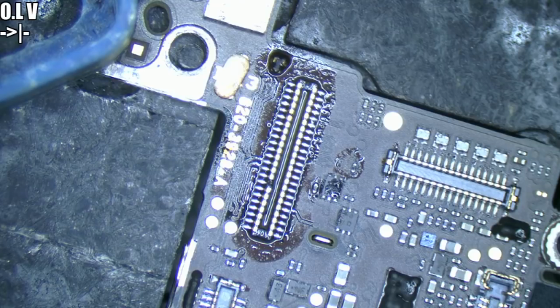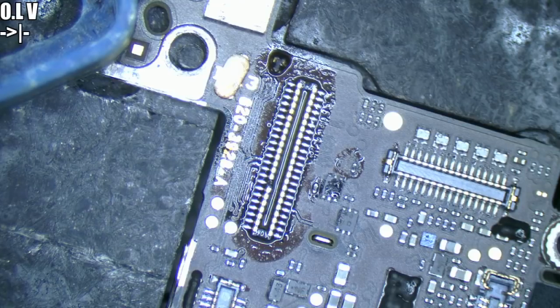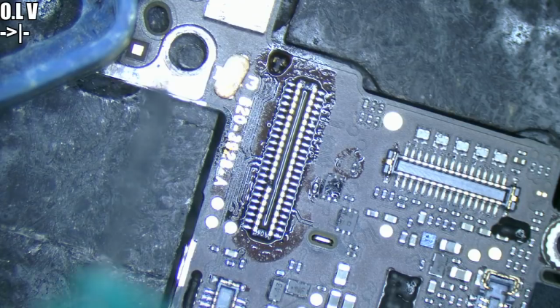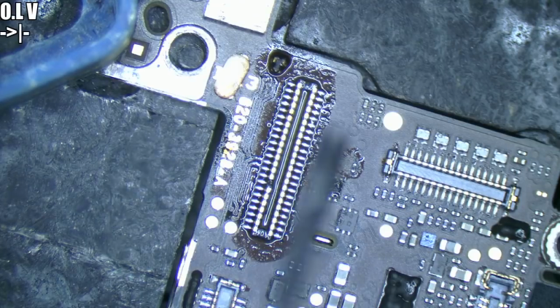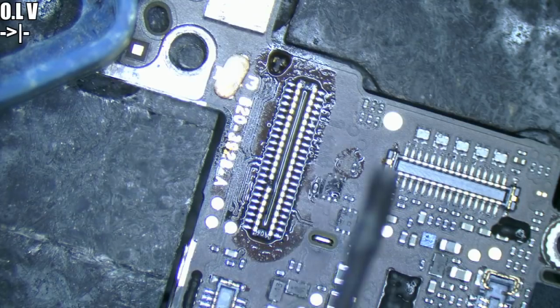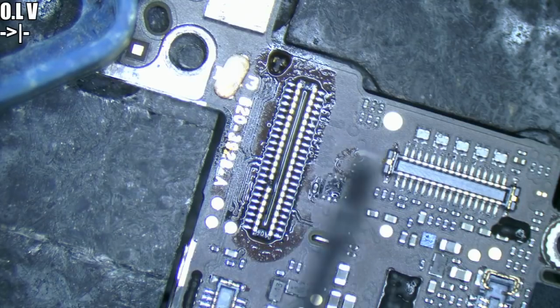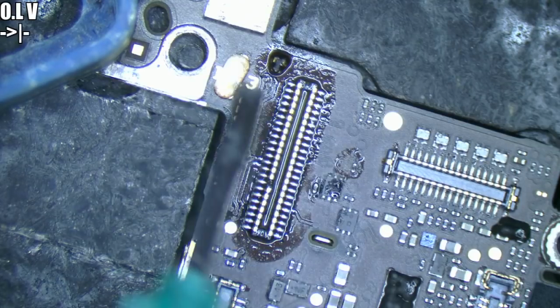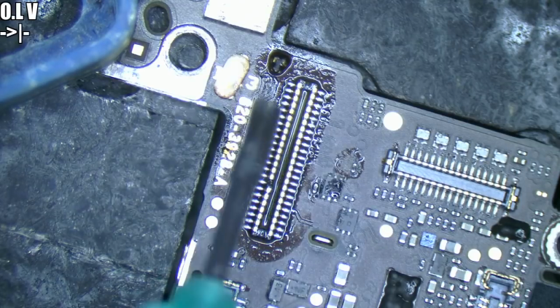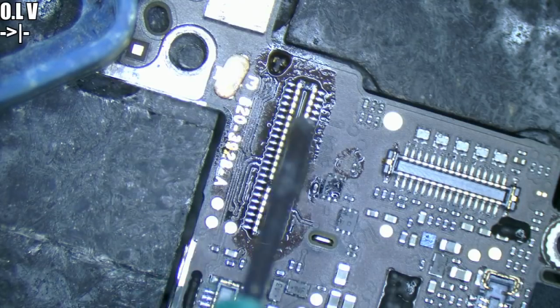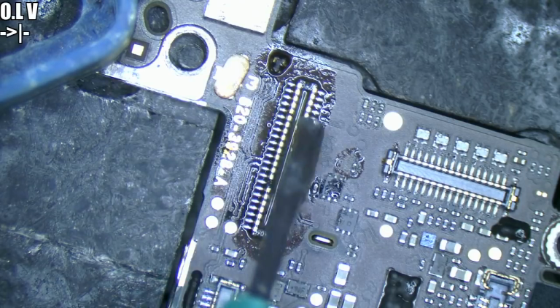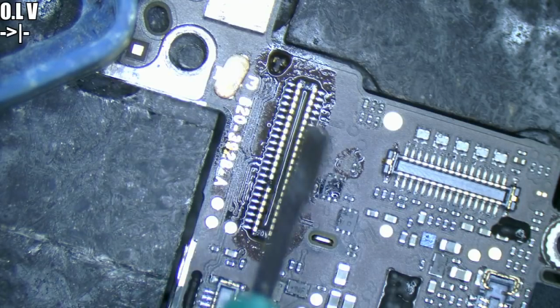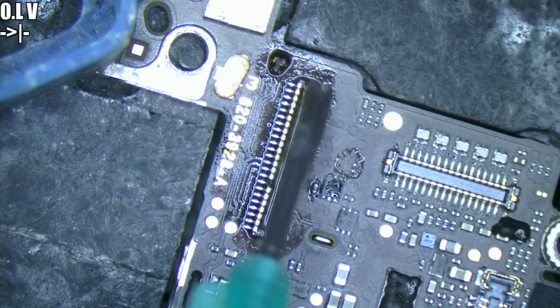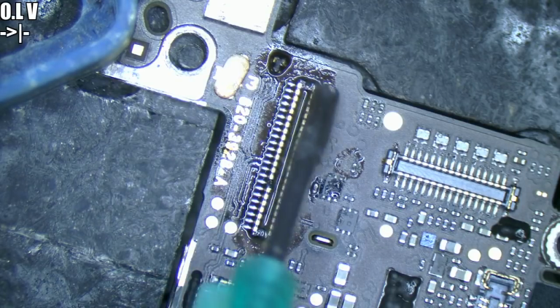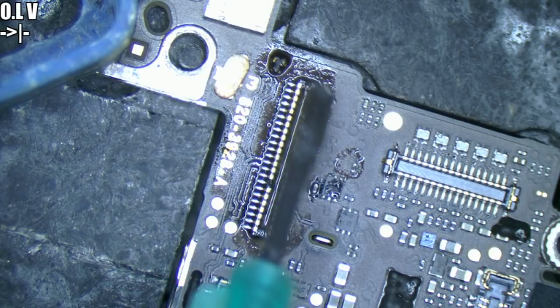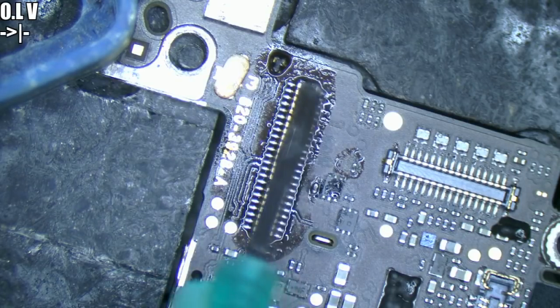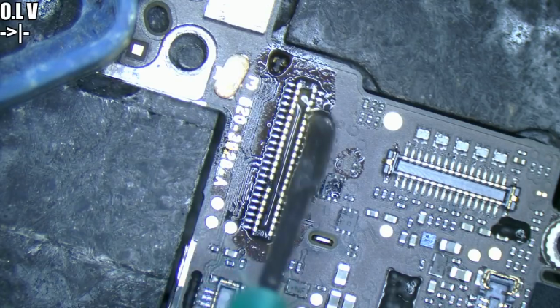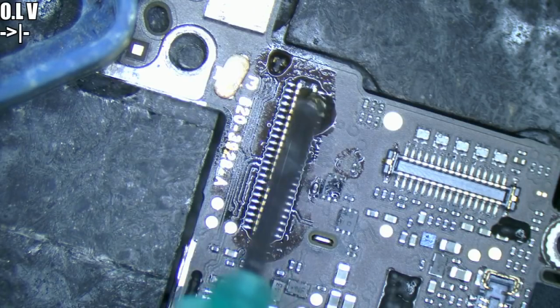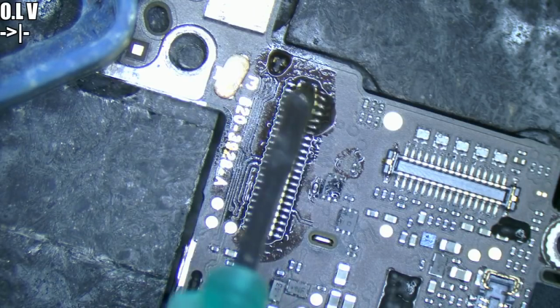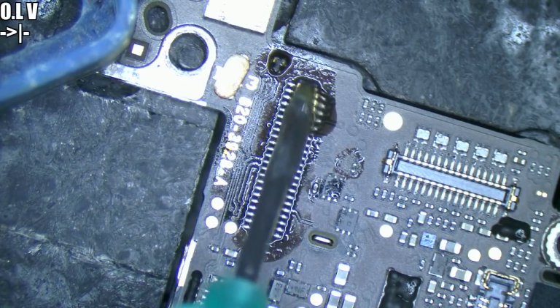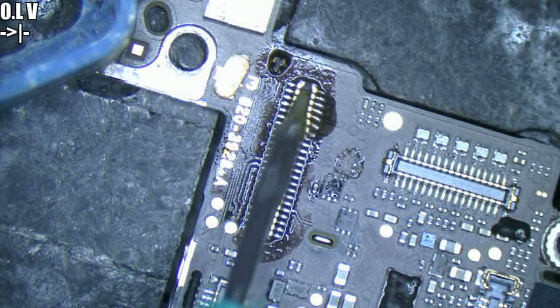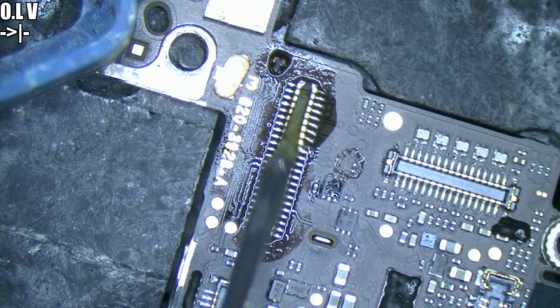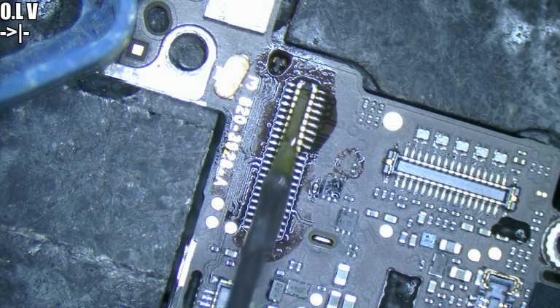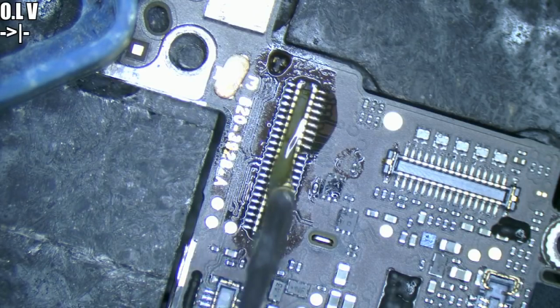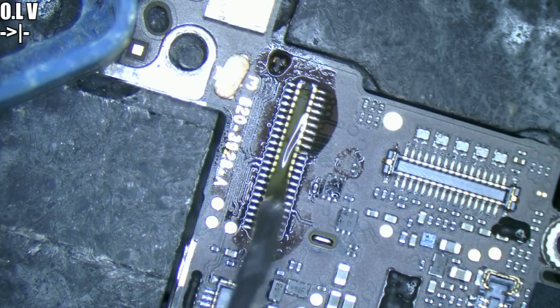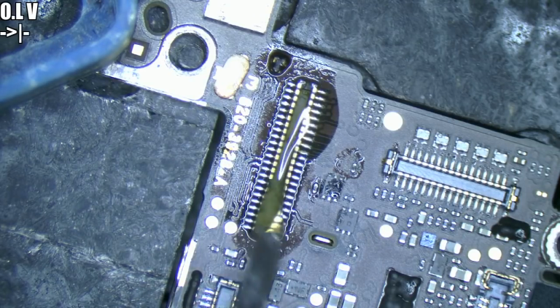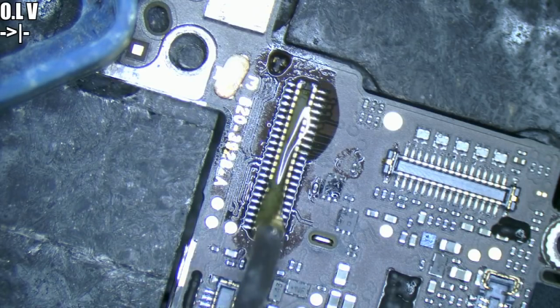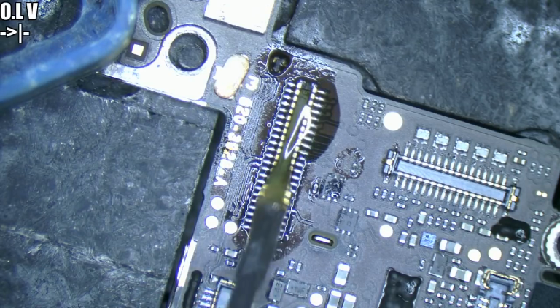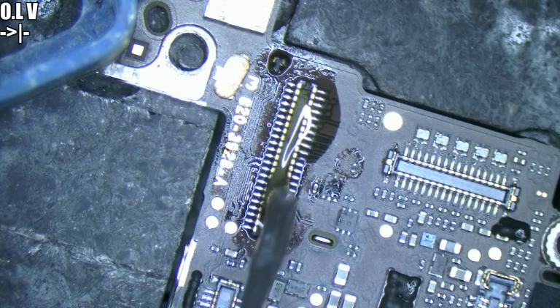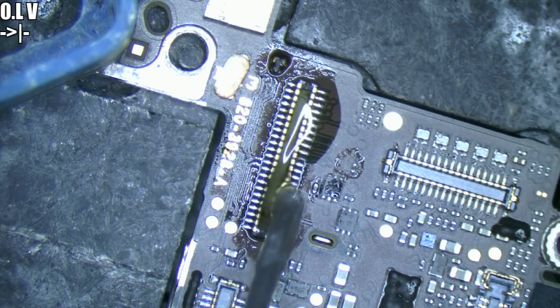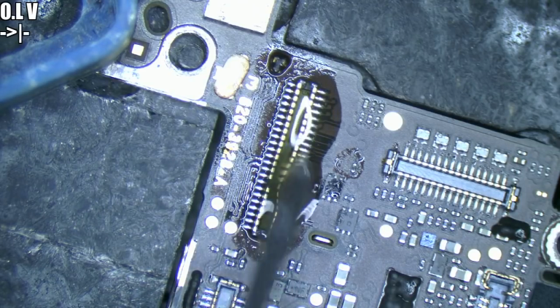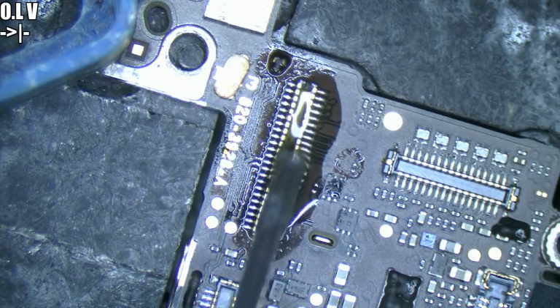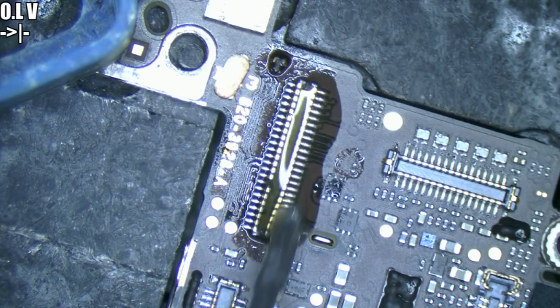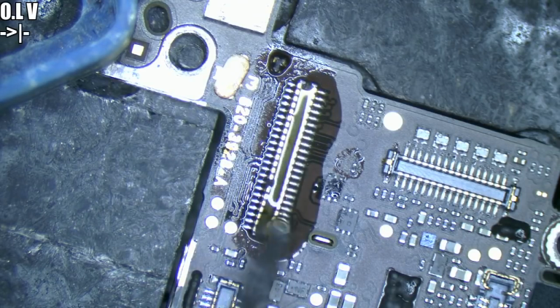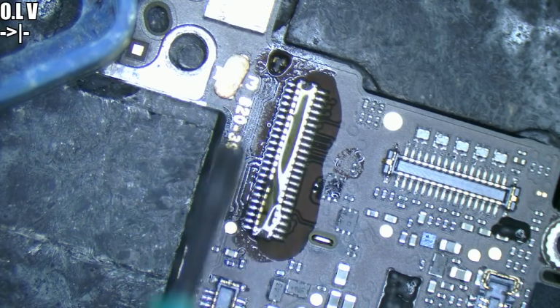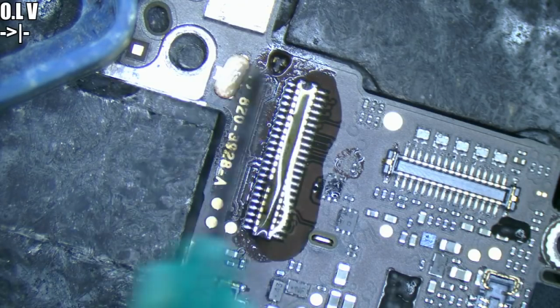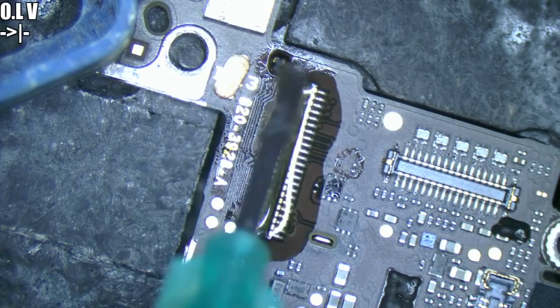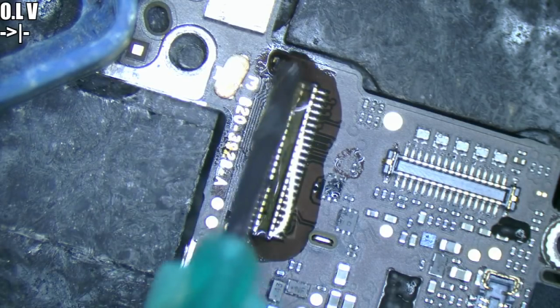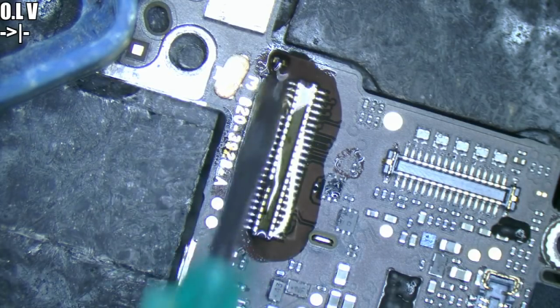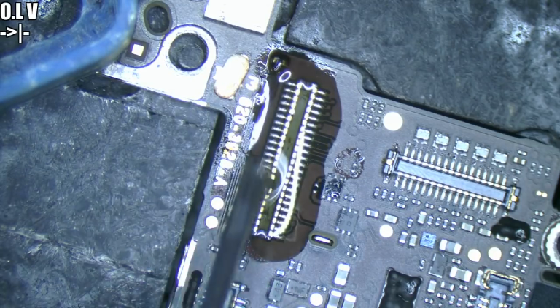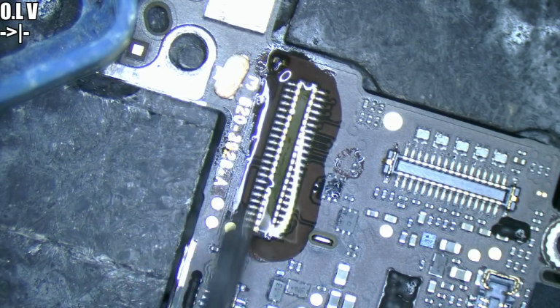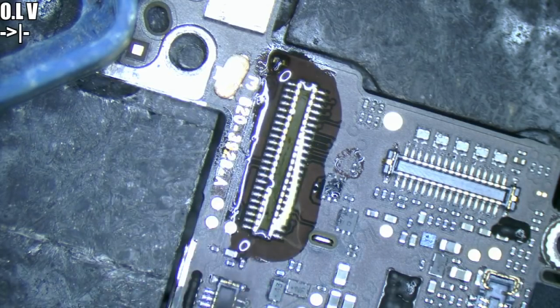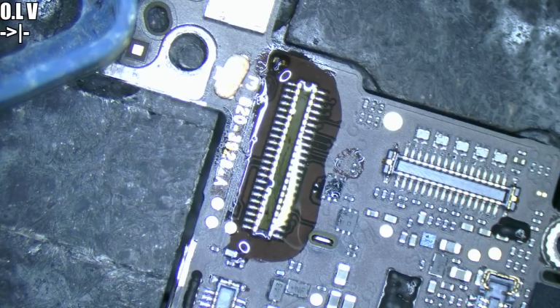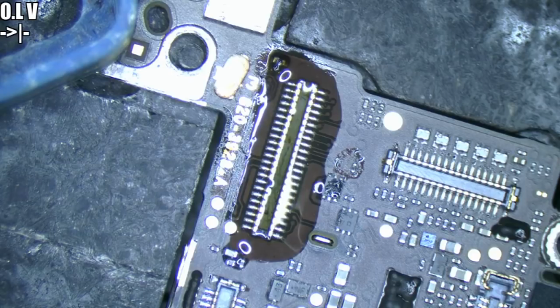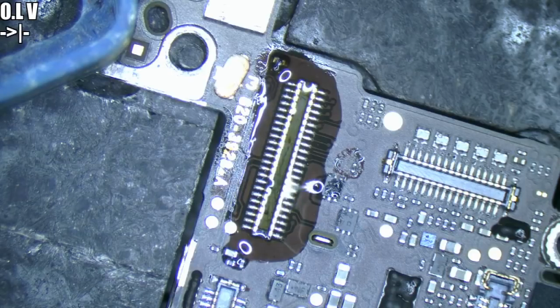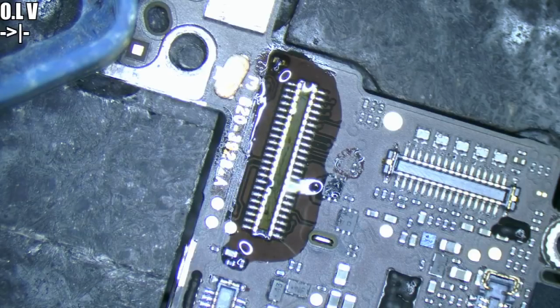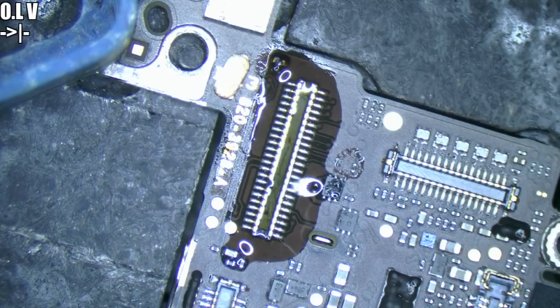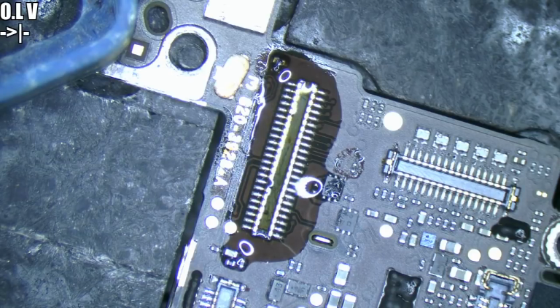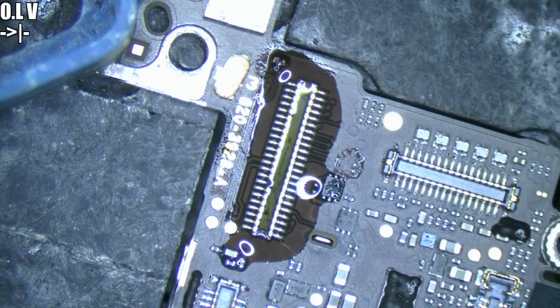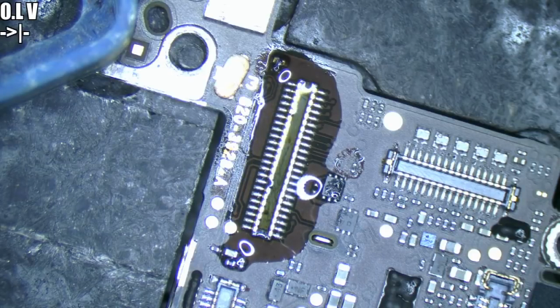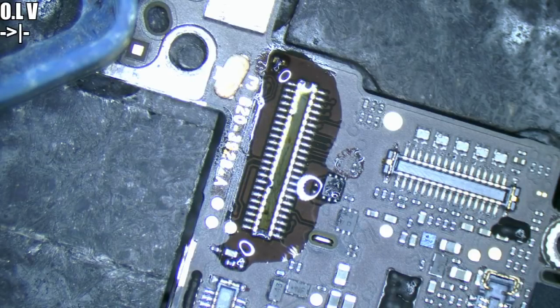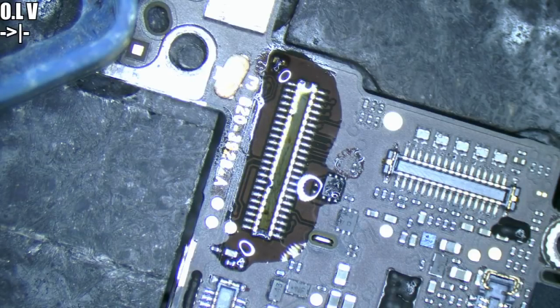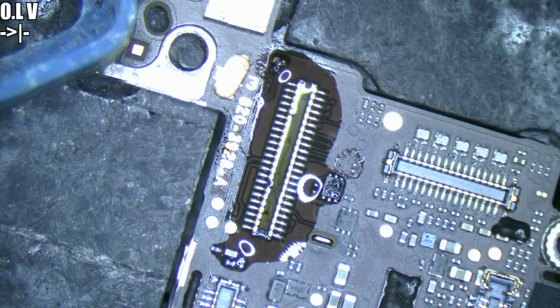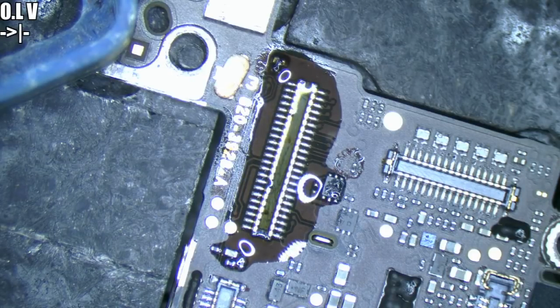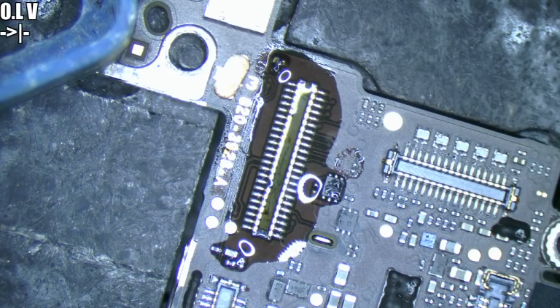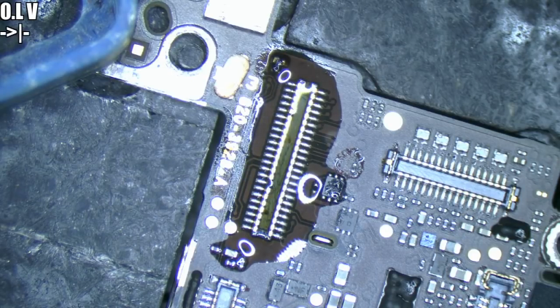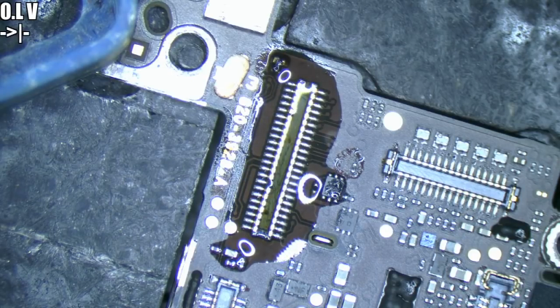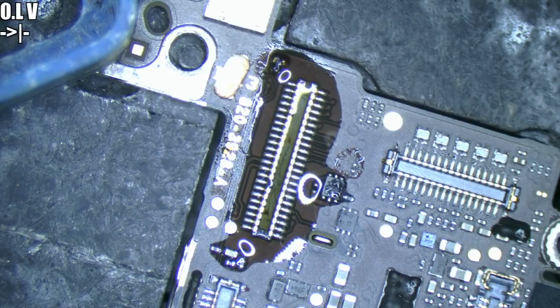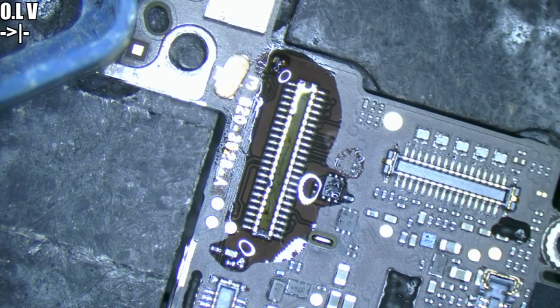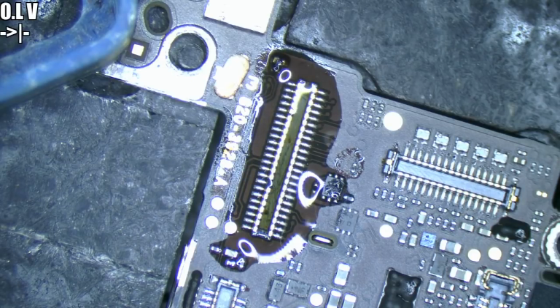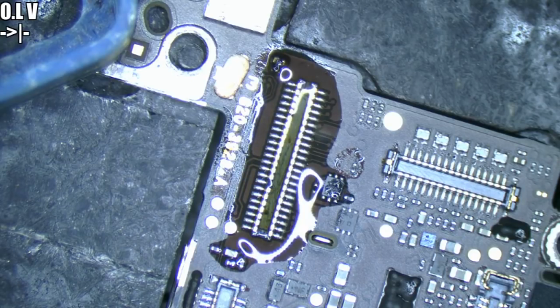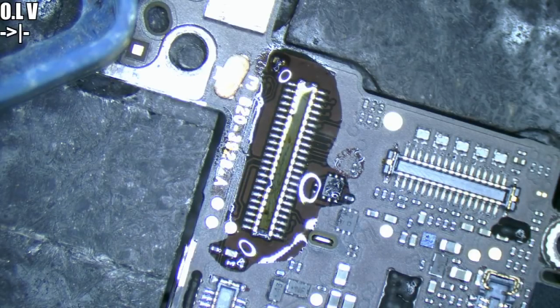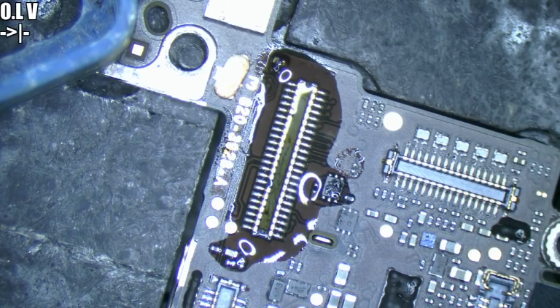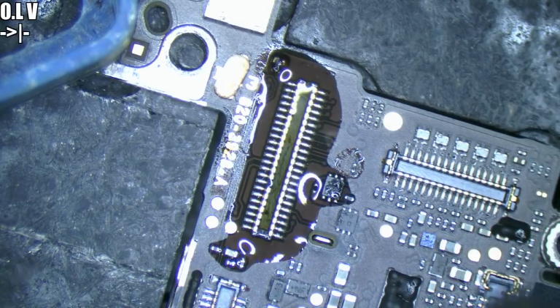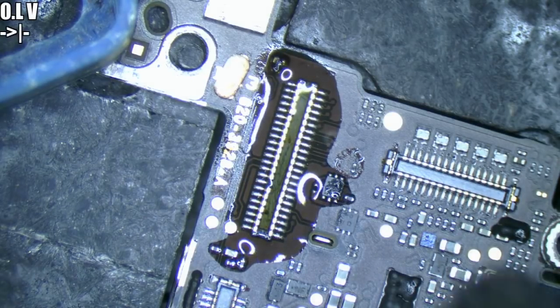Alright, let's get some flux down and let's get this connector off.